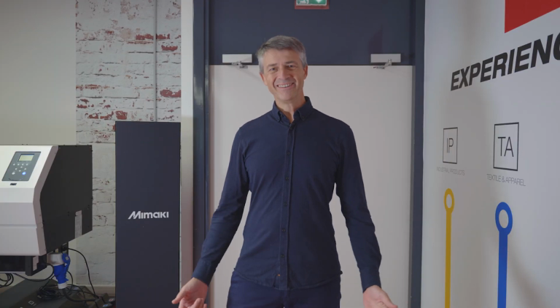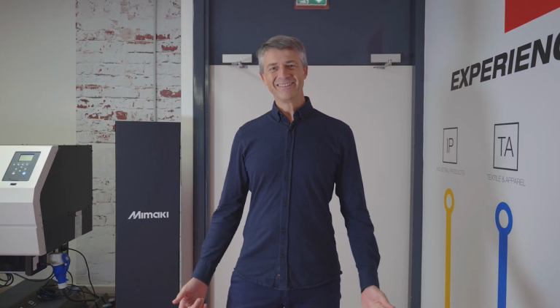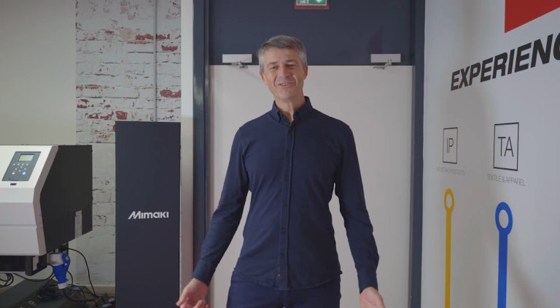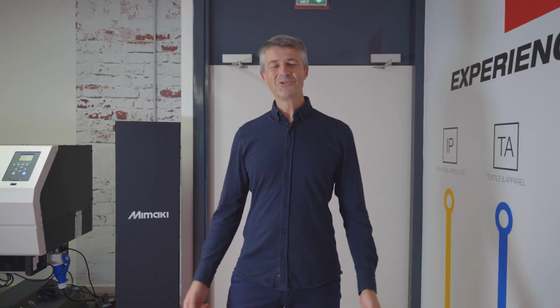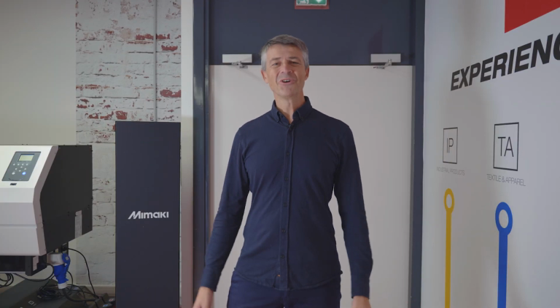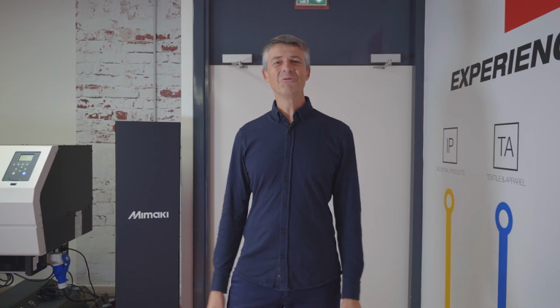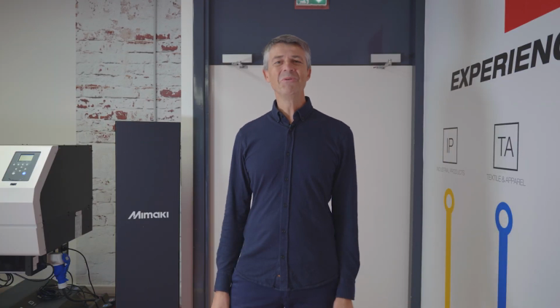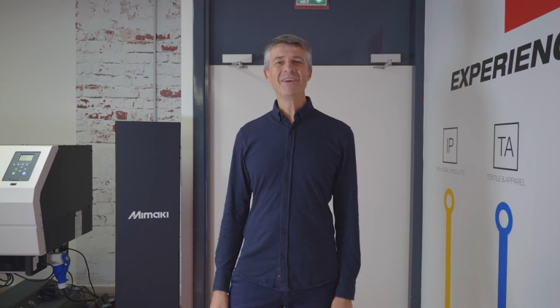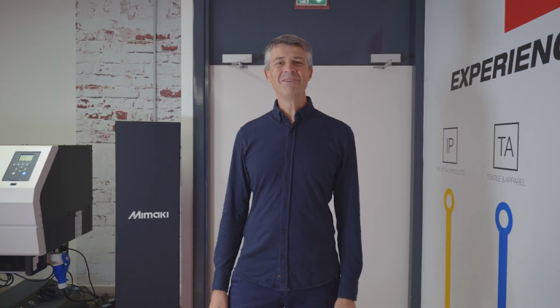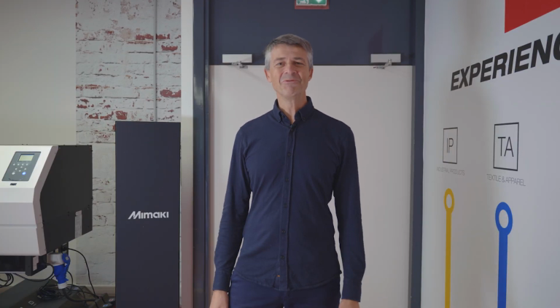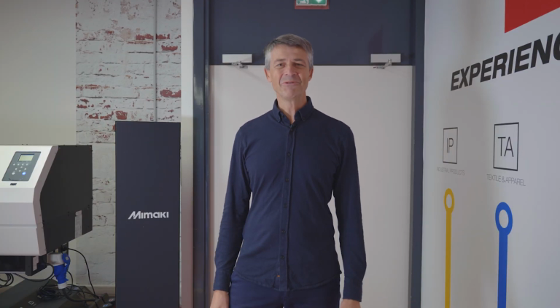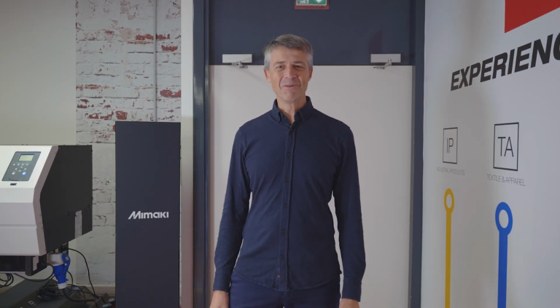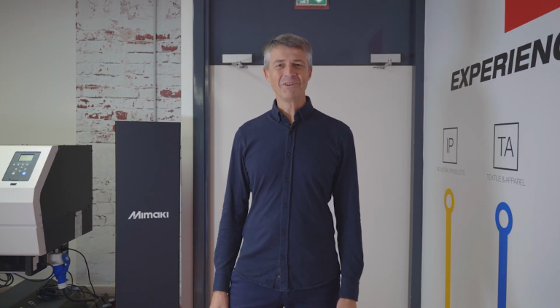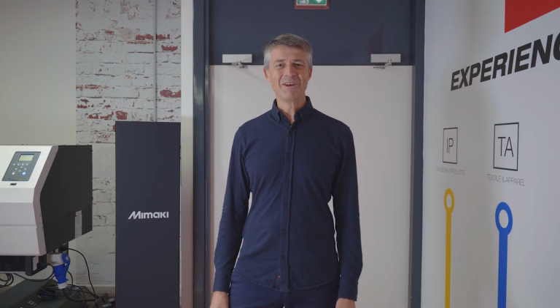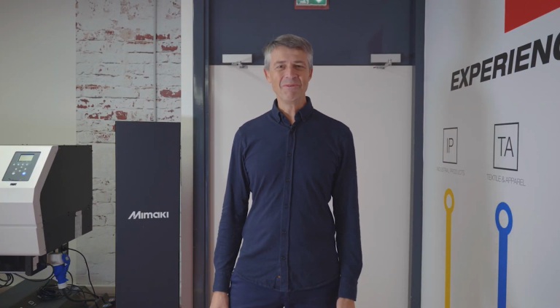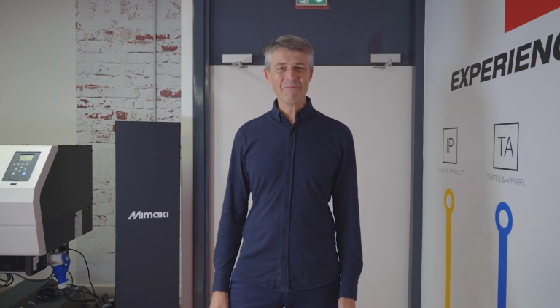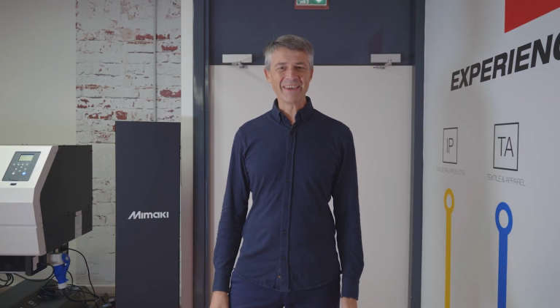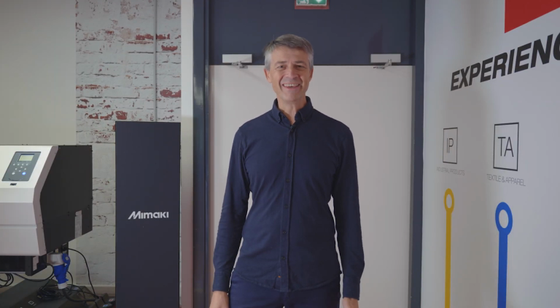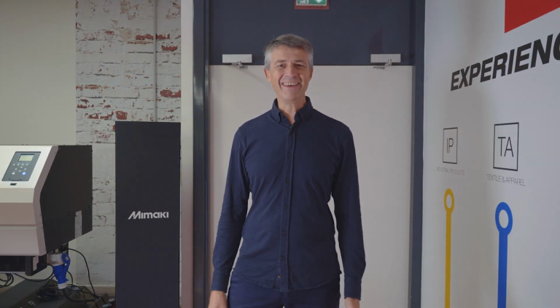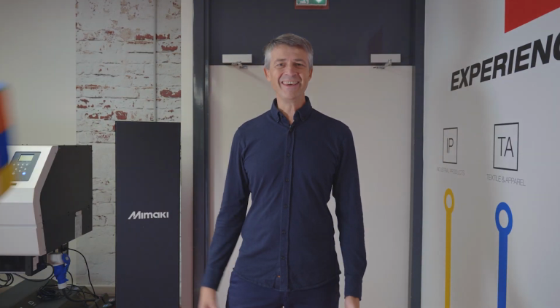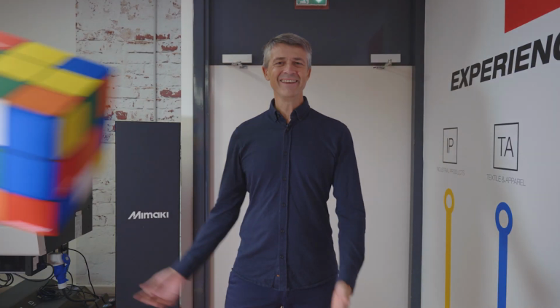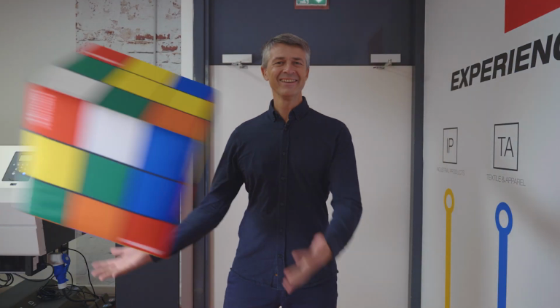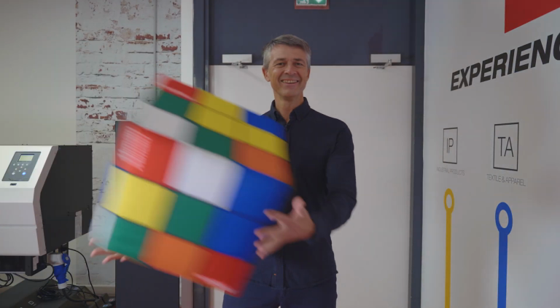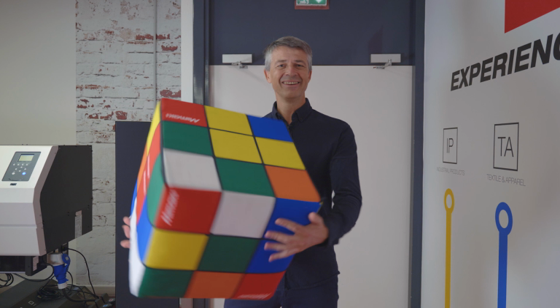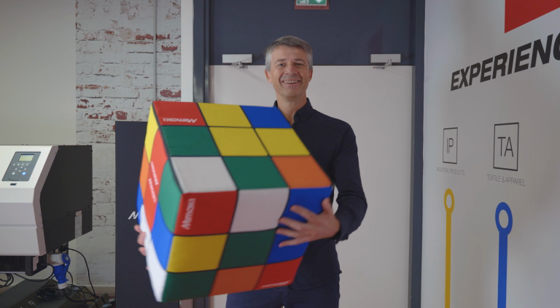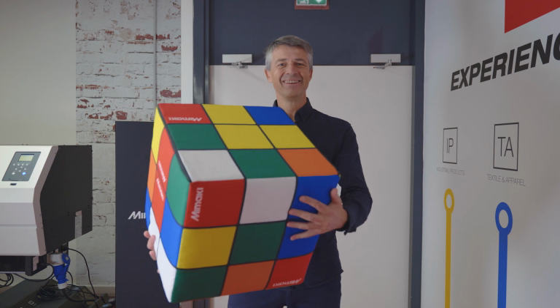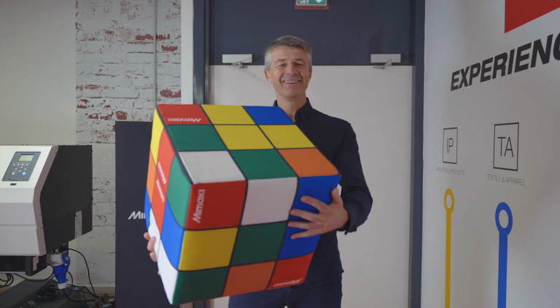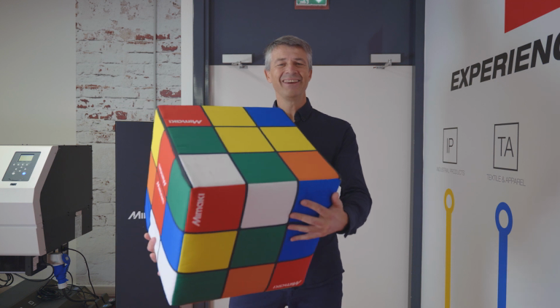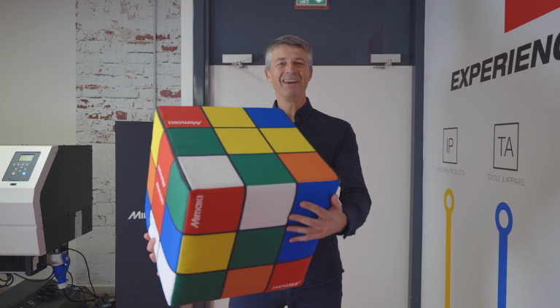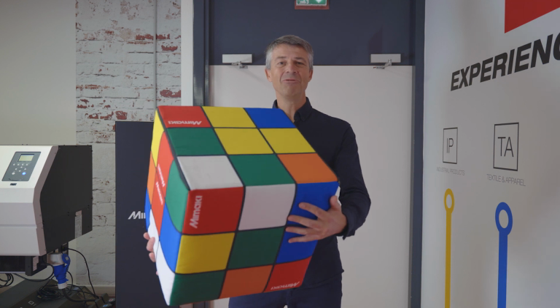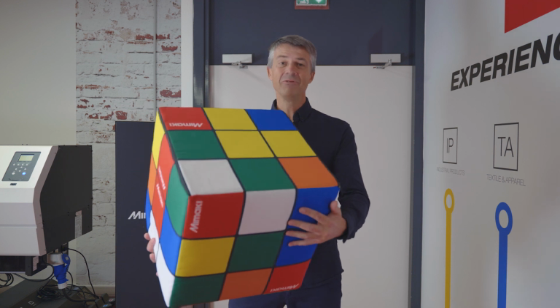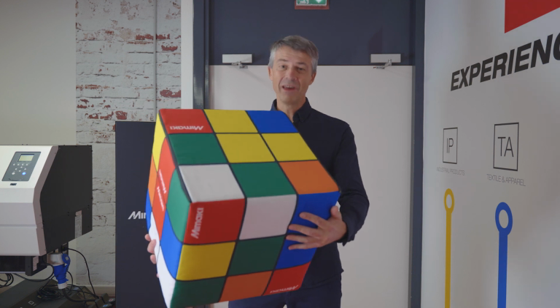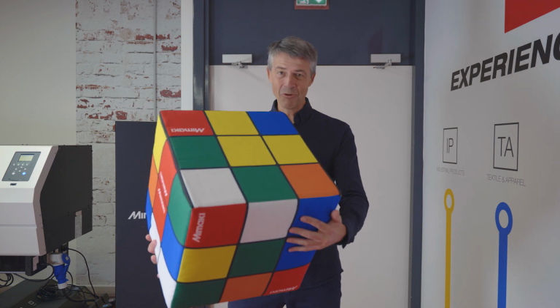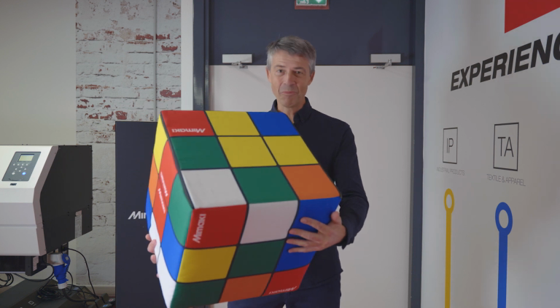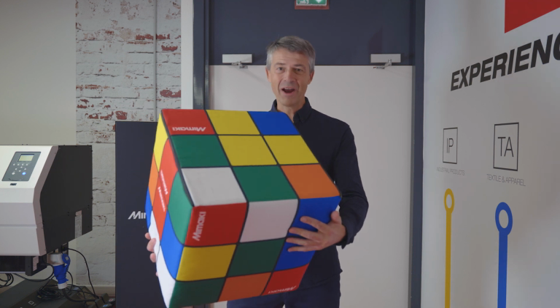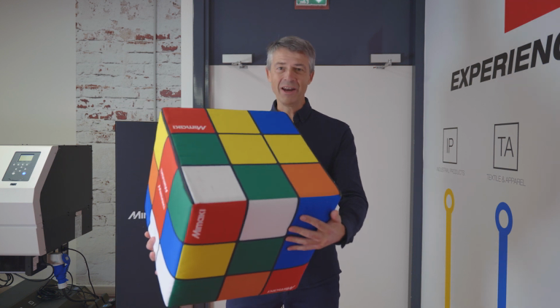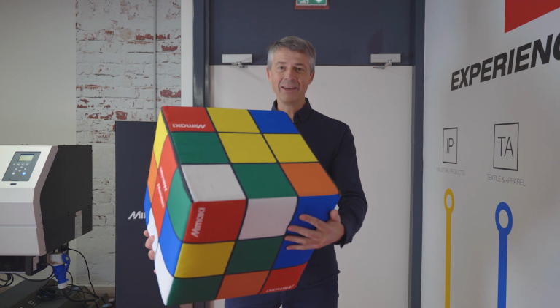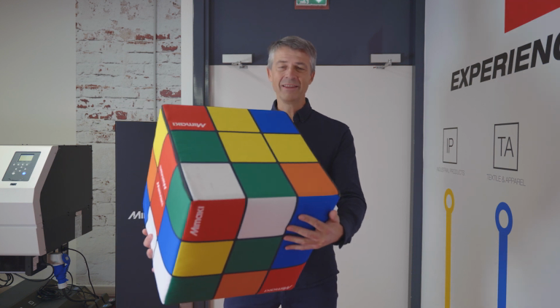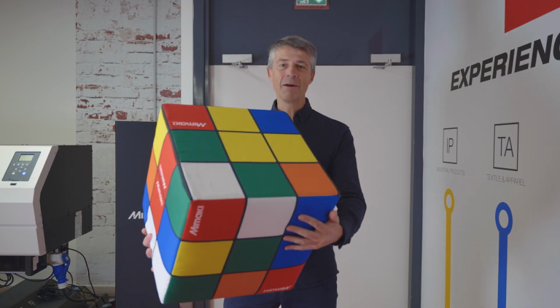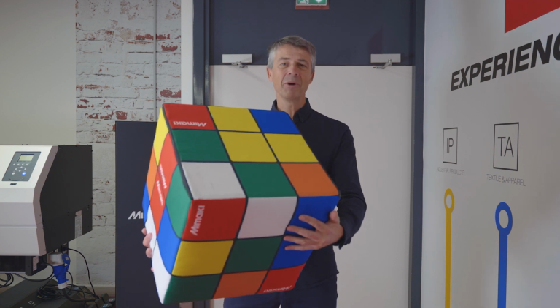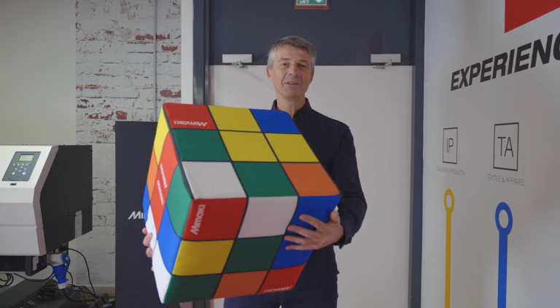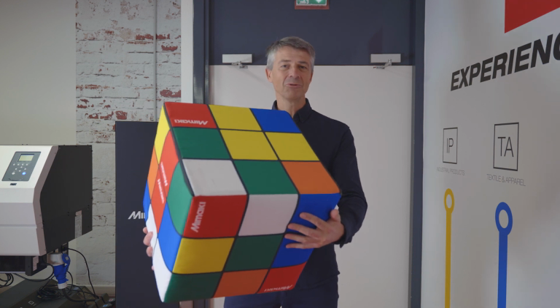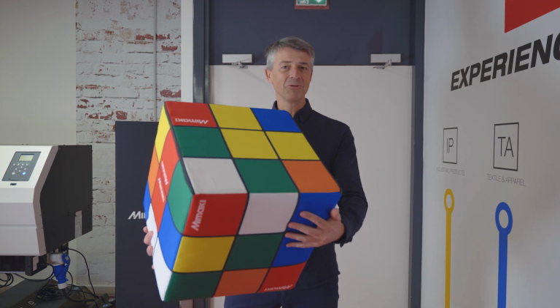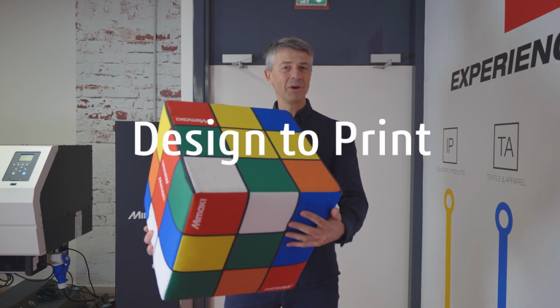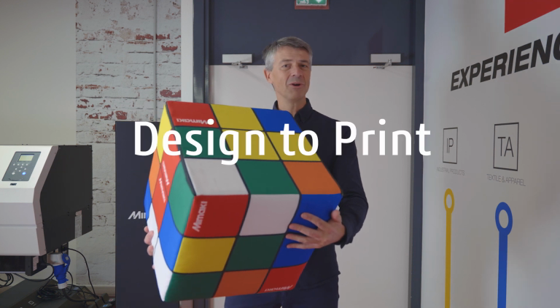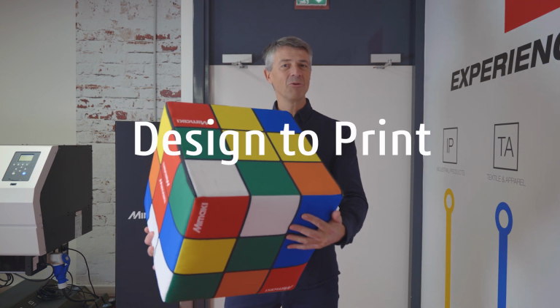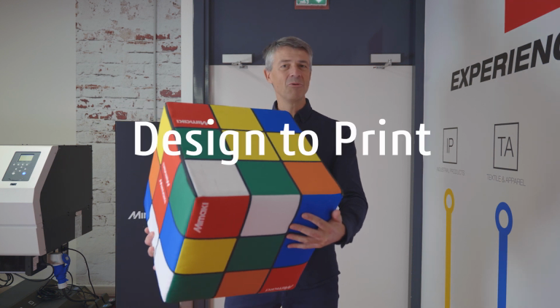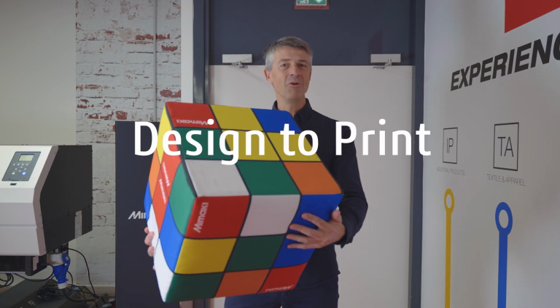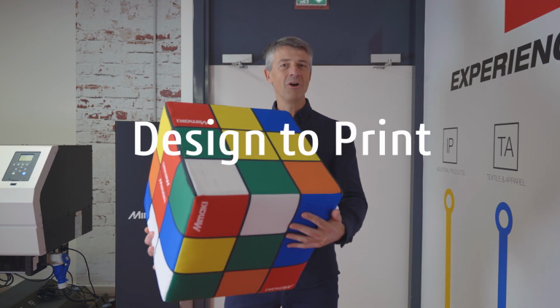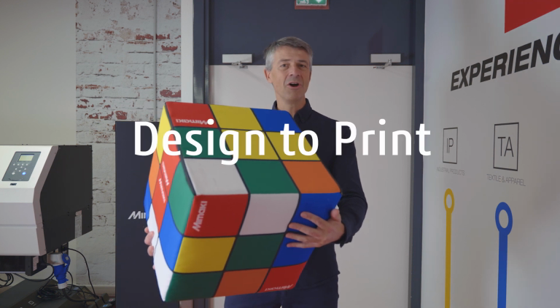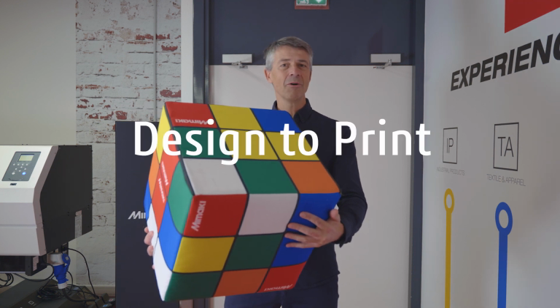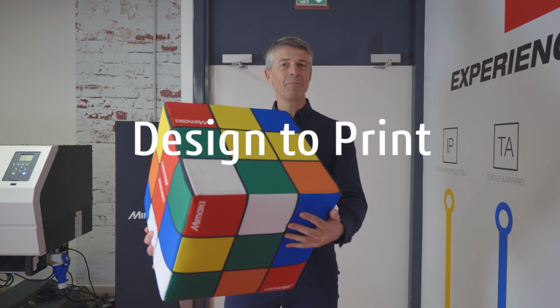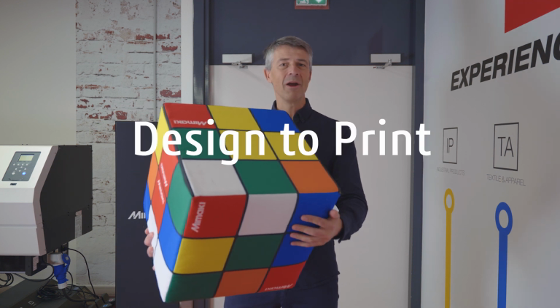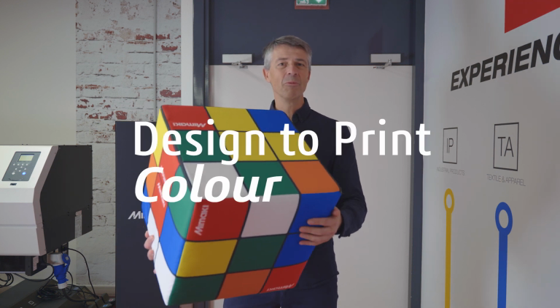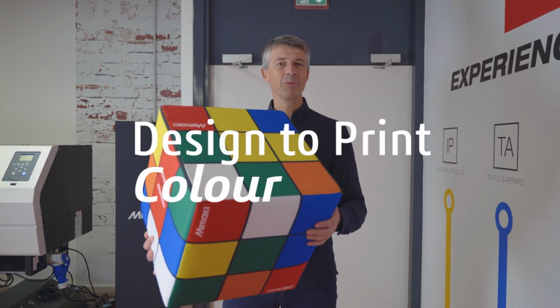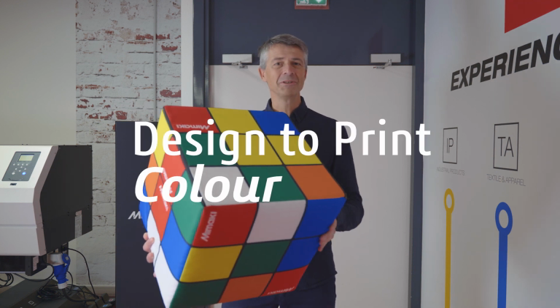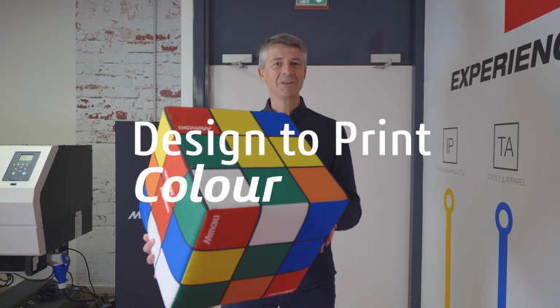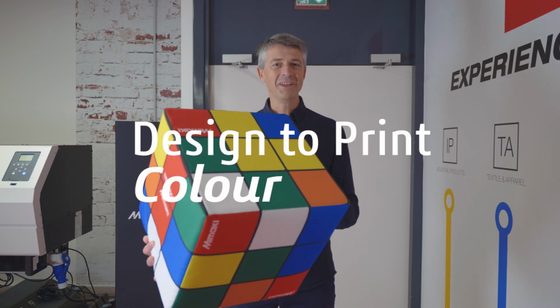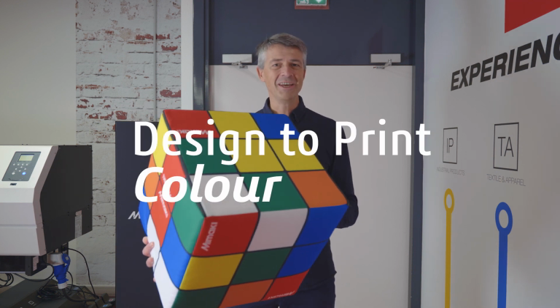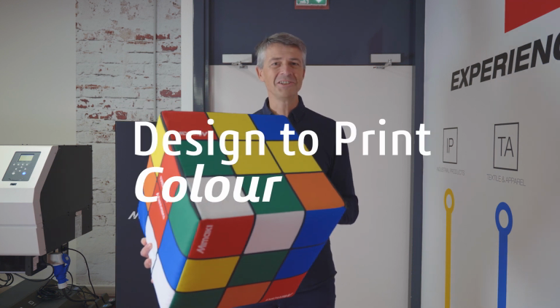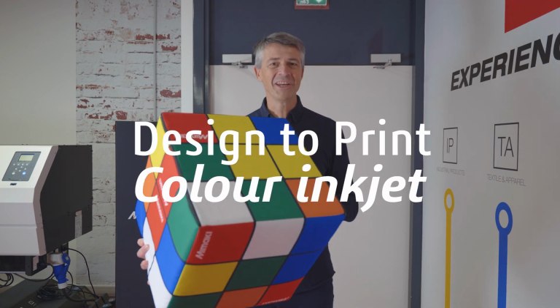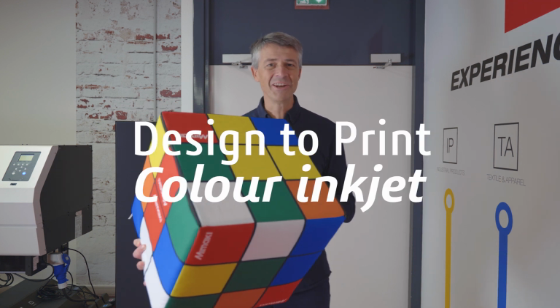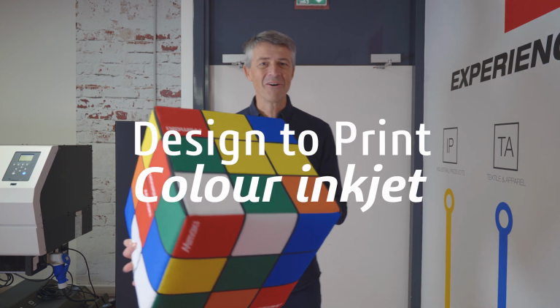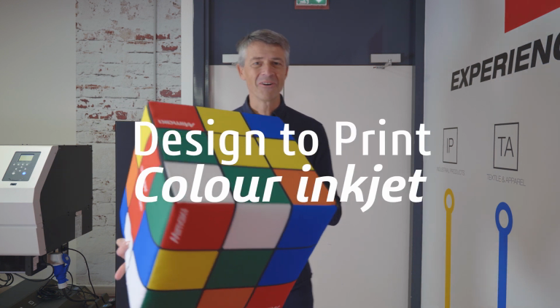Today we are at Mimaki and we are going to talk about 3D printing and color using the inkjet process.